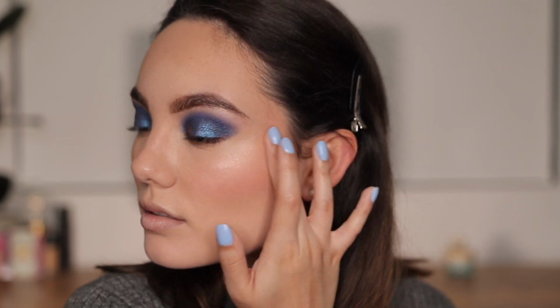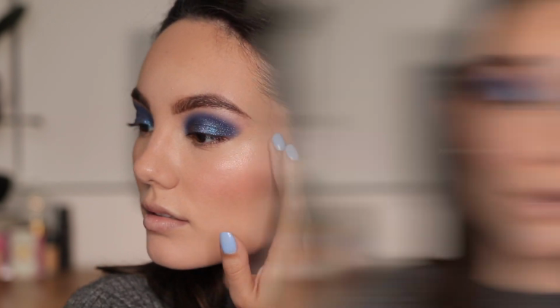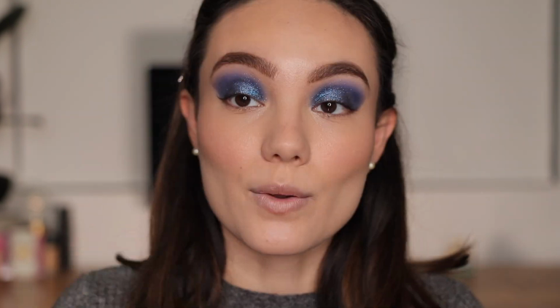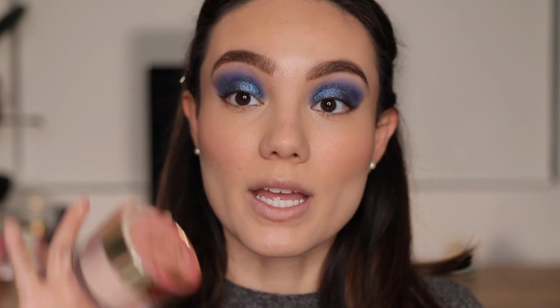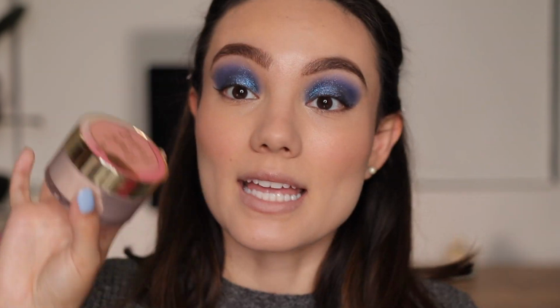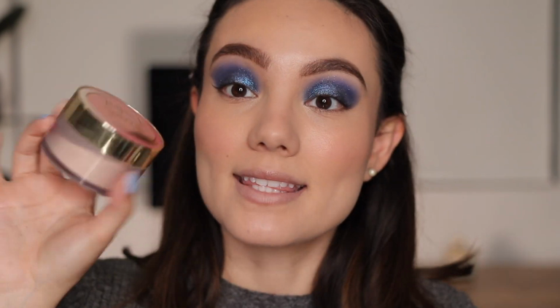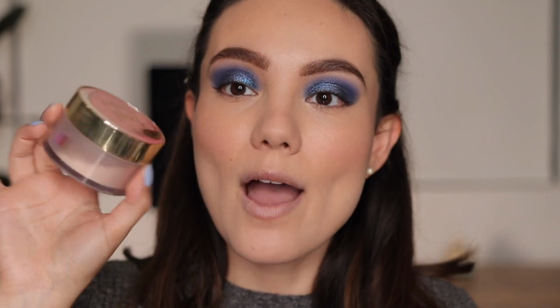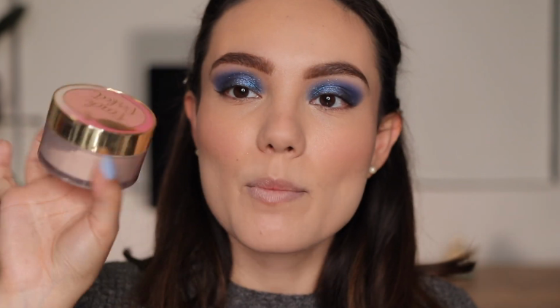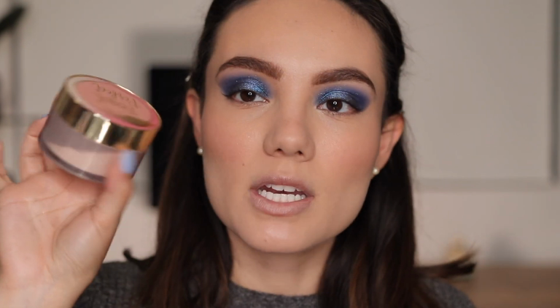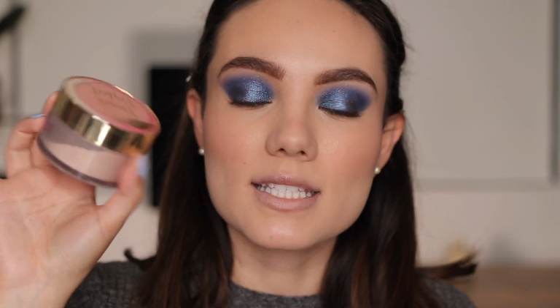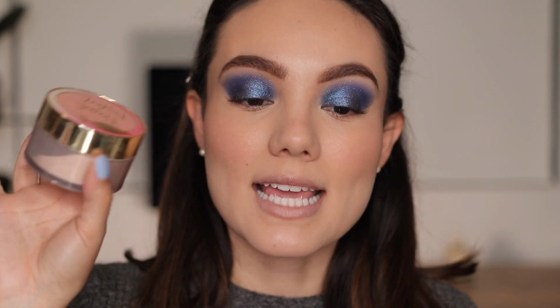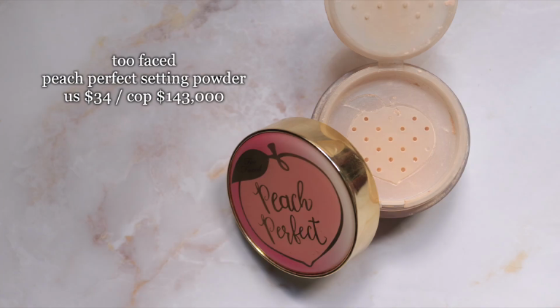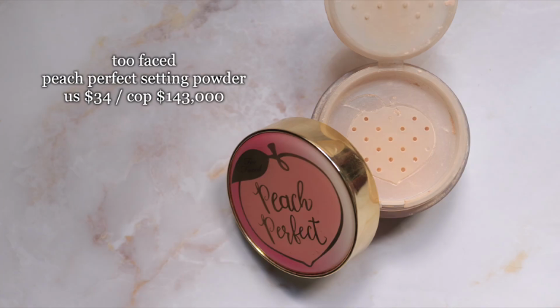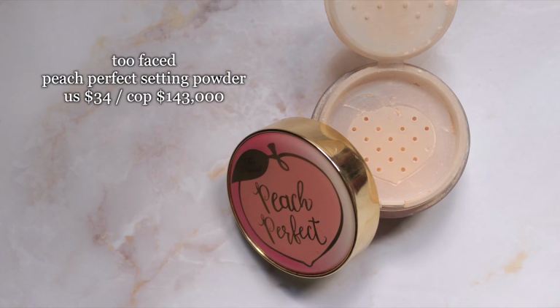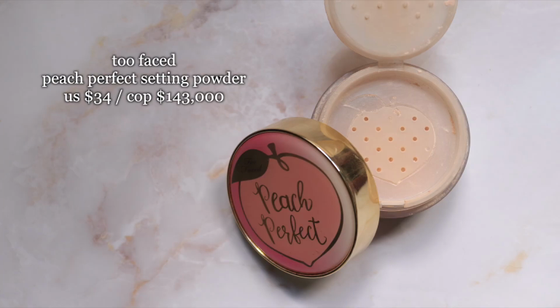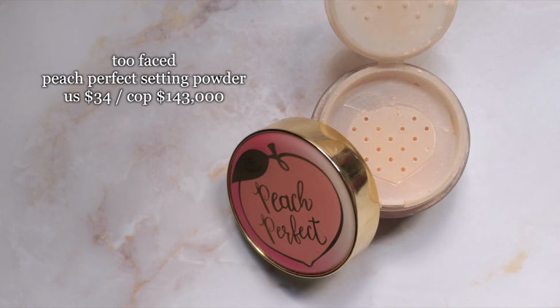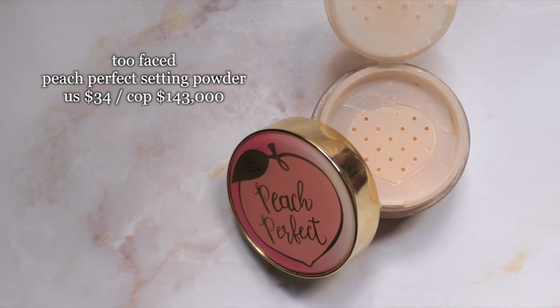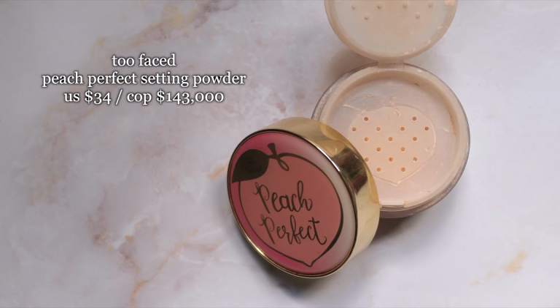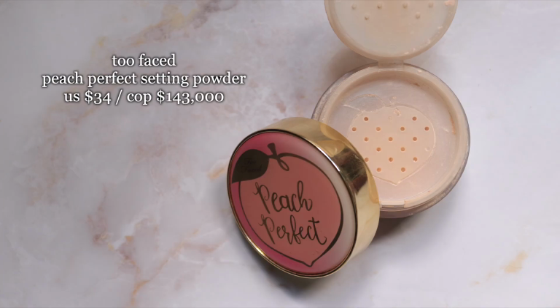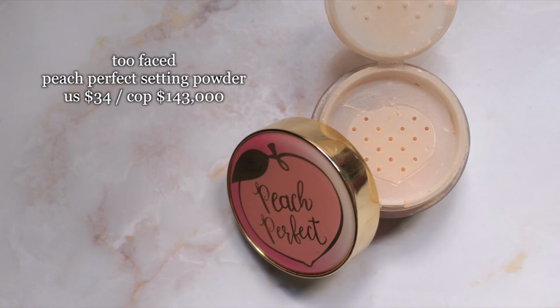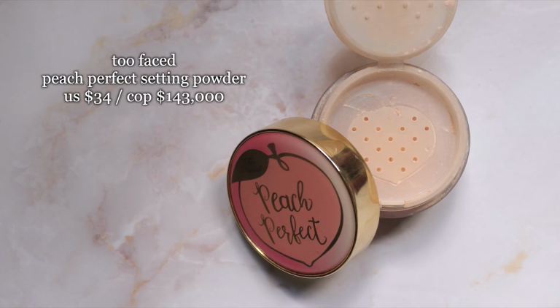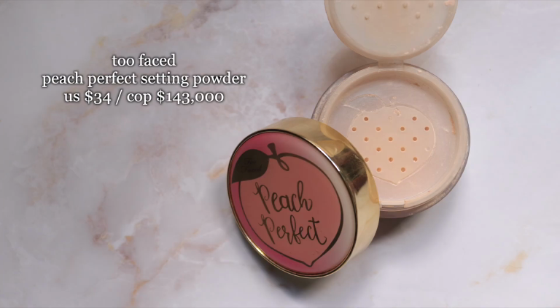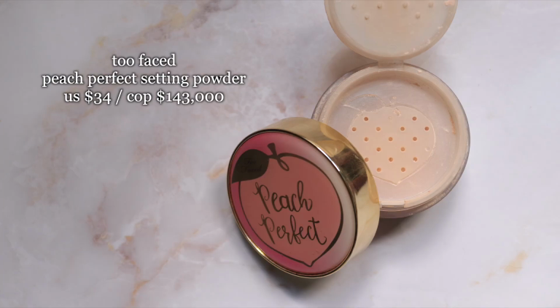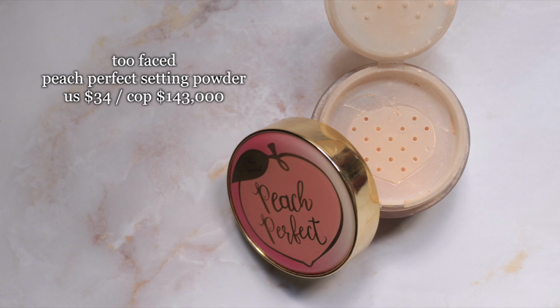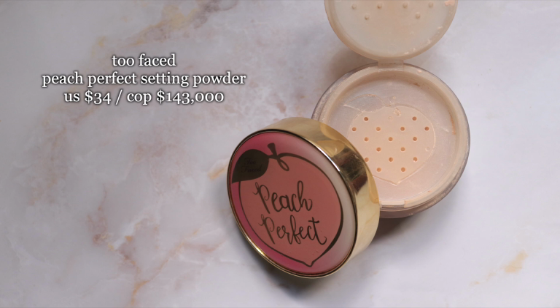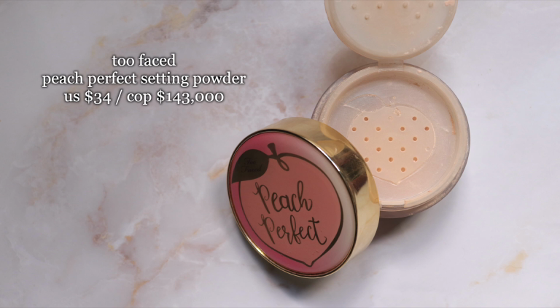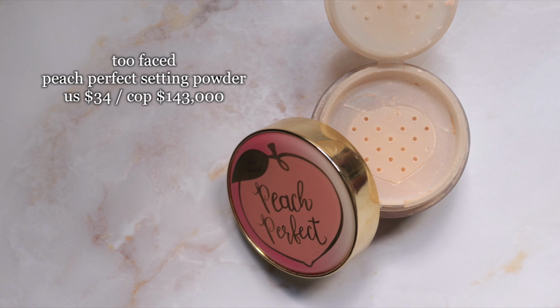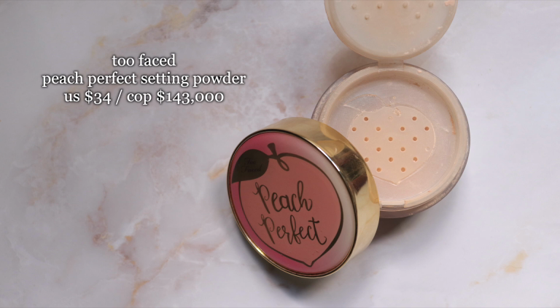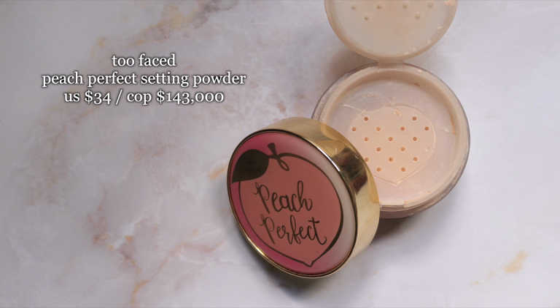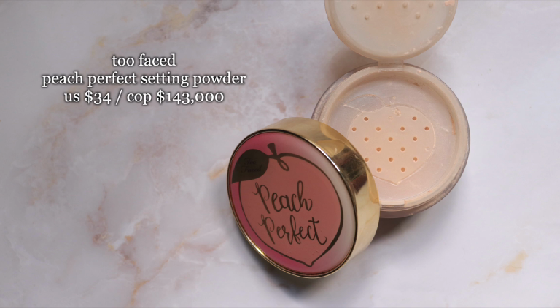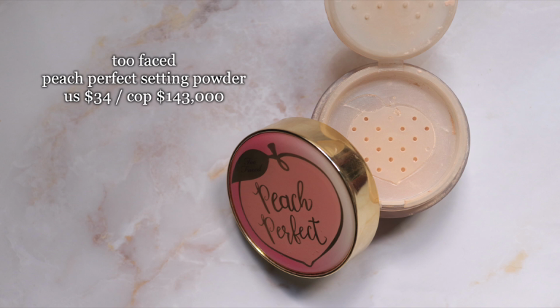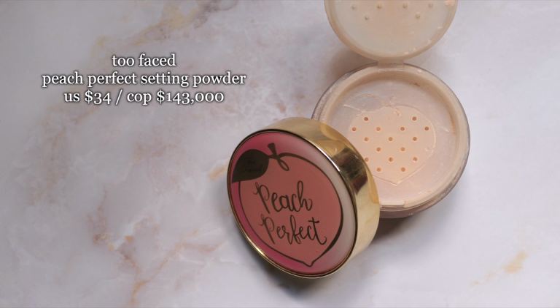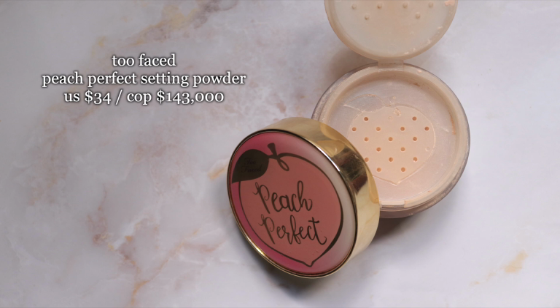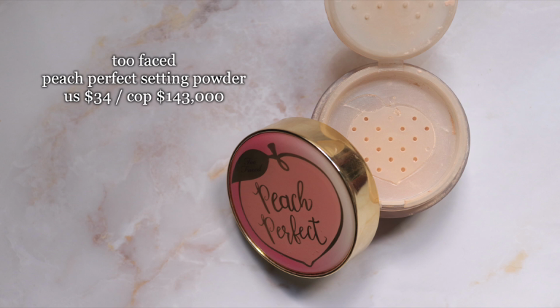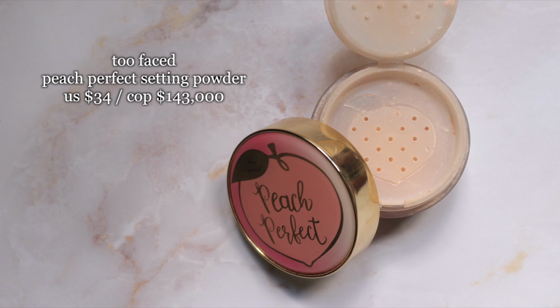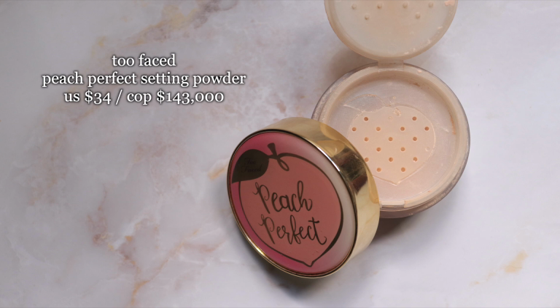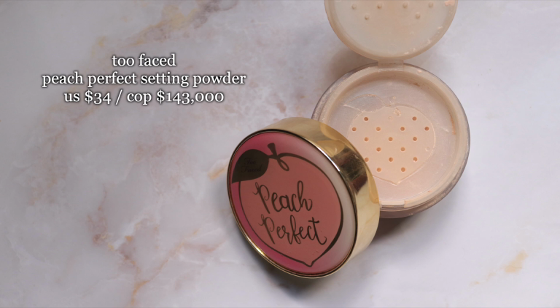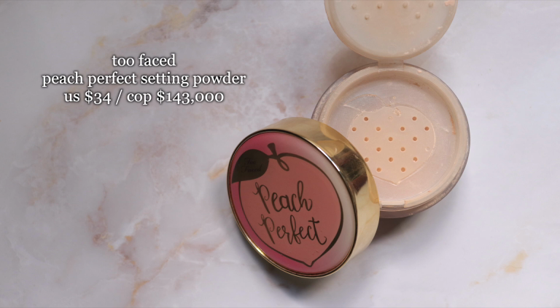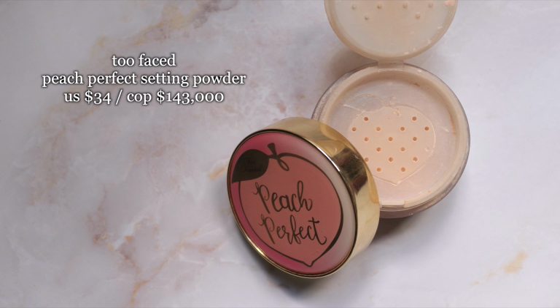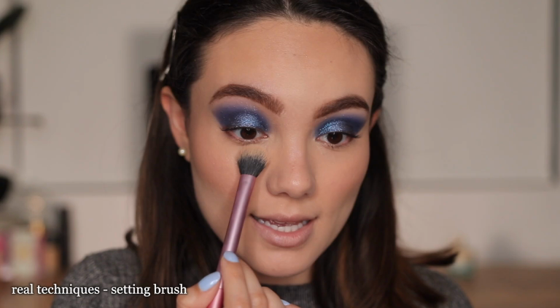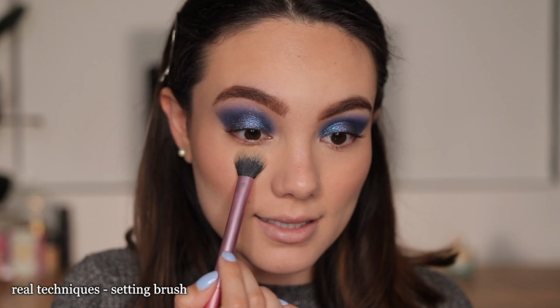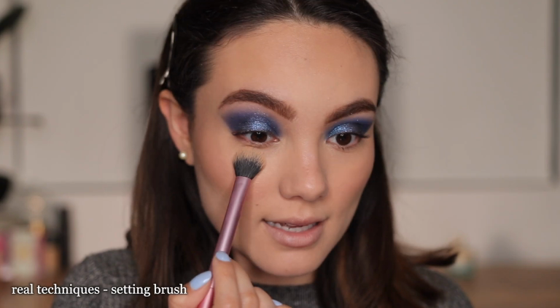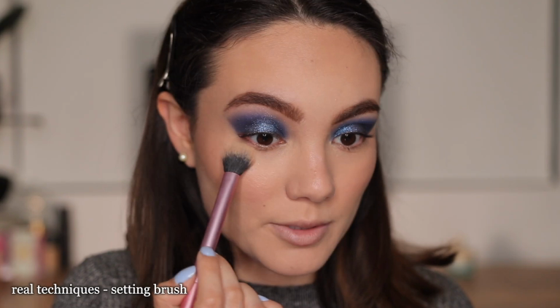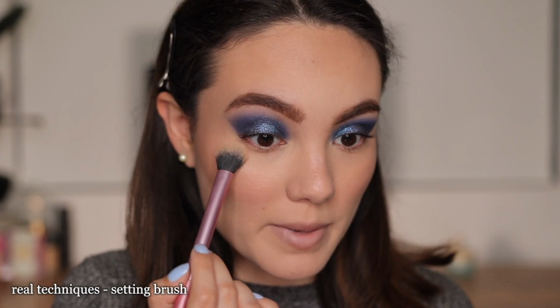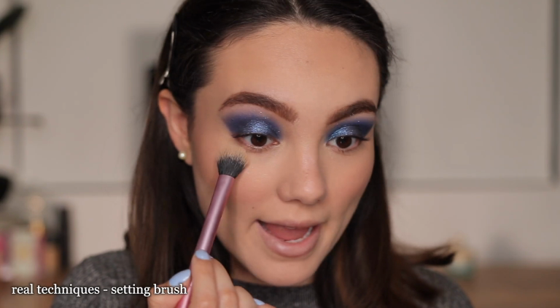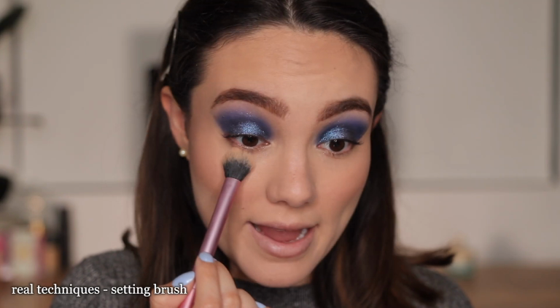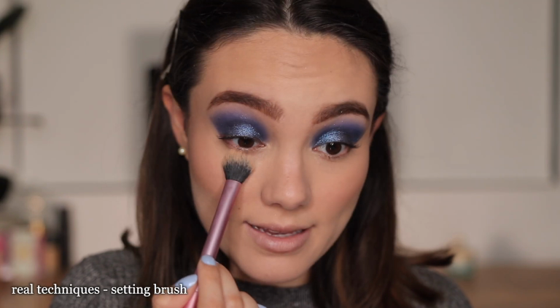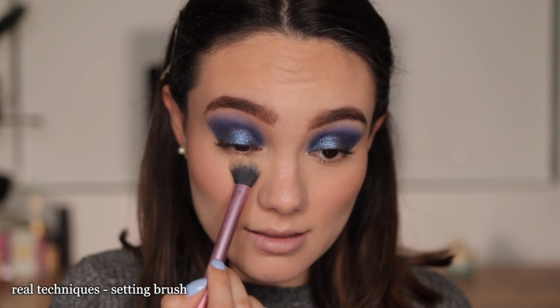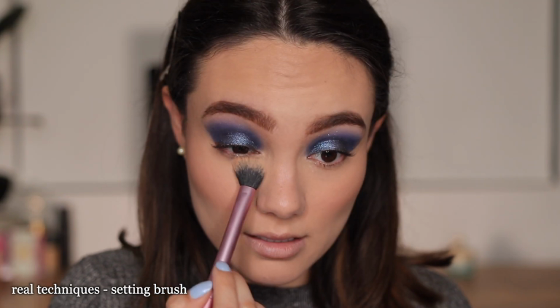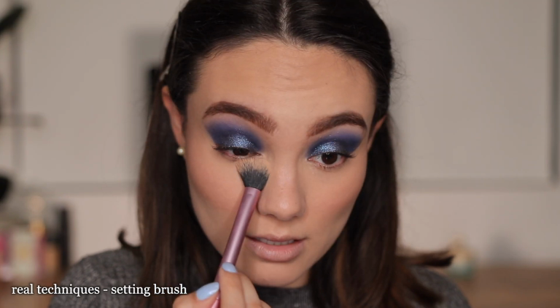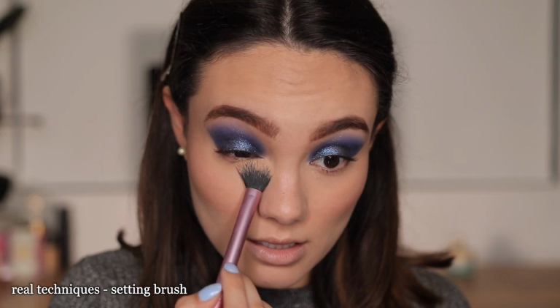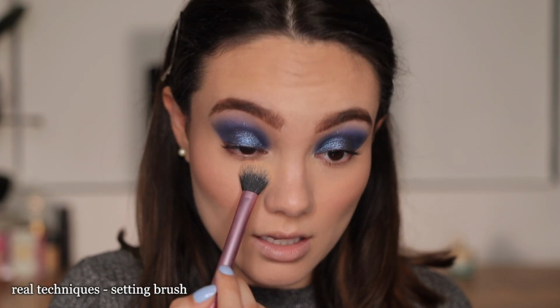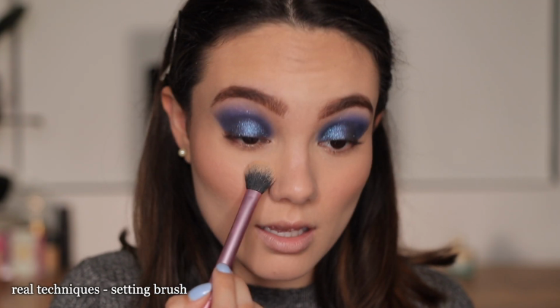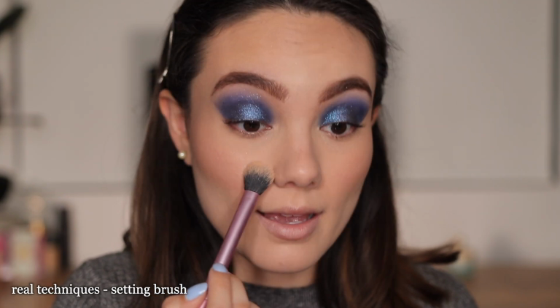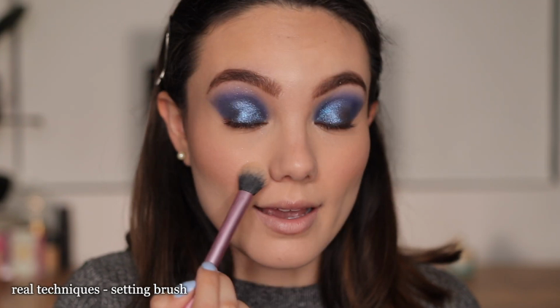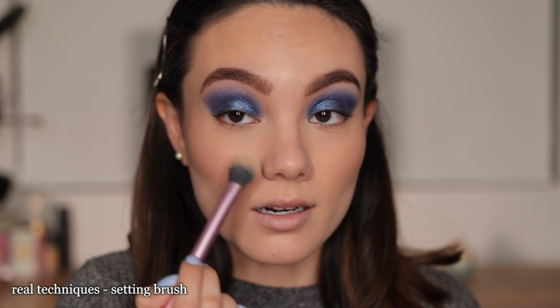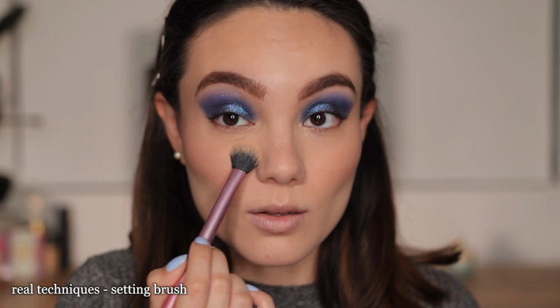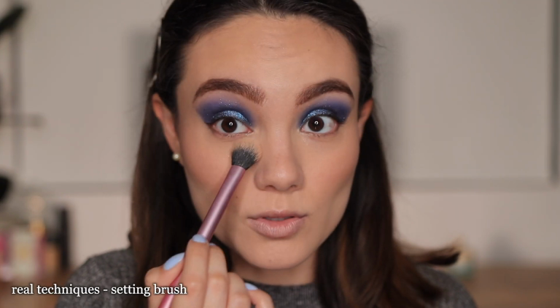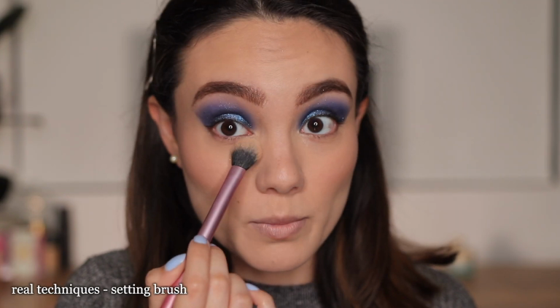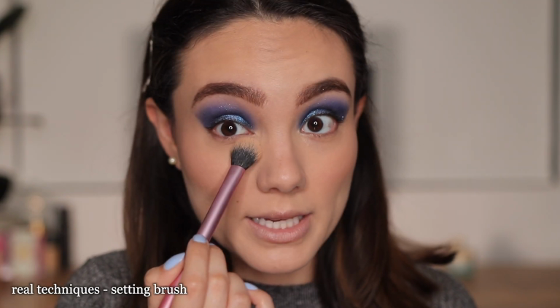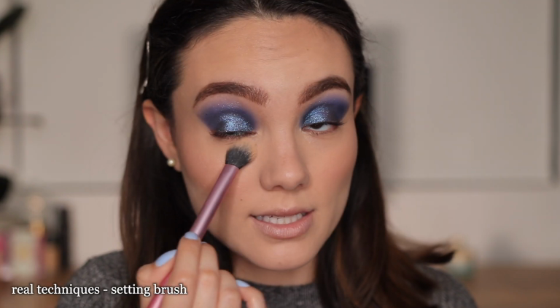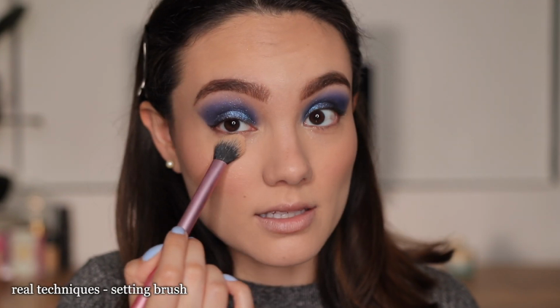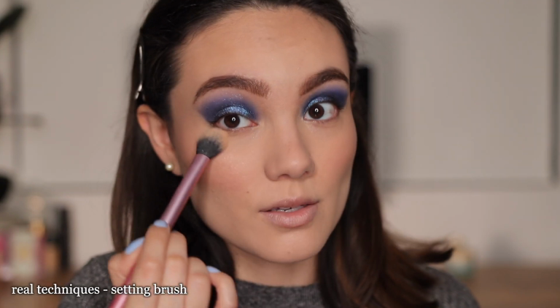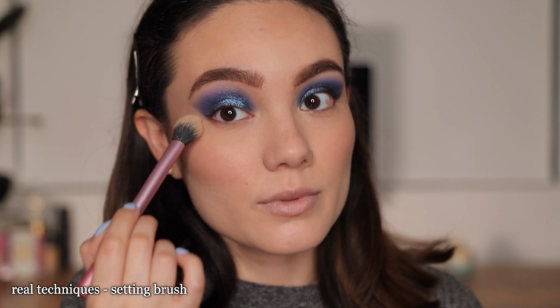Now I take my loose powder — this is the Too Faced Peach Perfect — and set under my eyes and my T-zone.